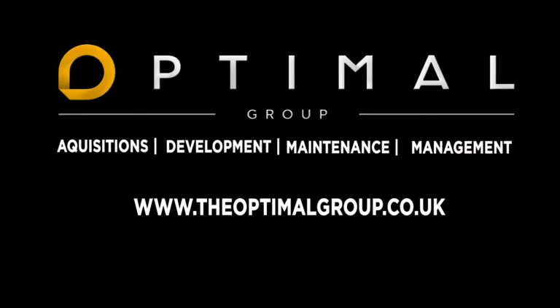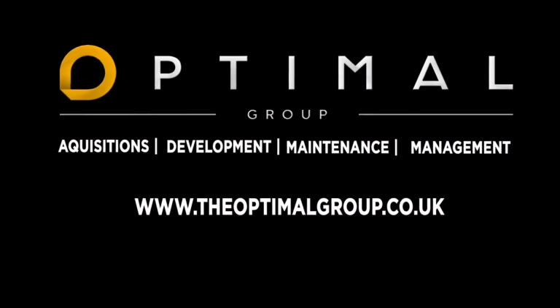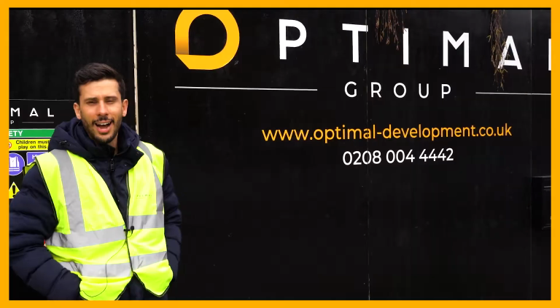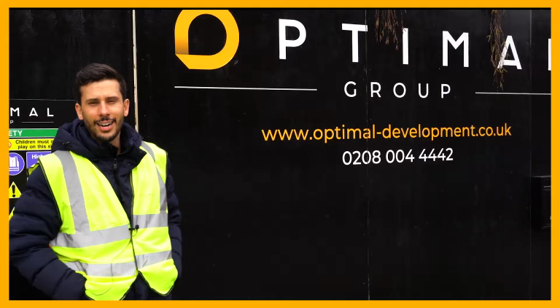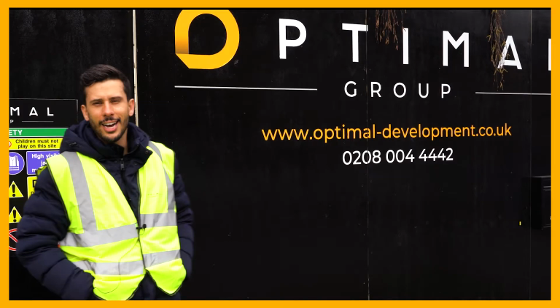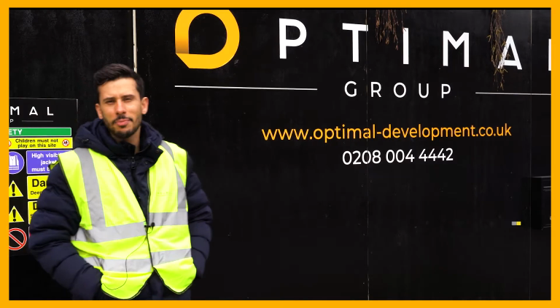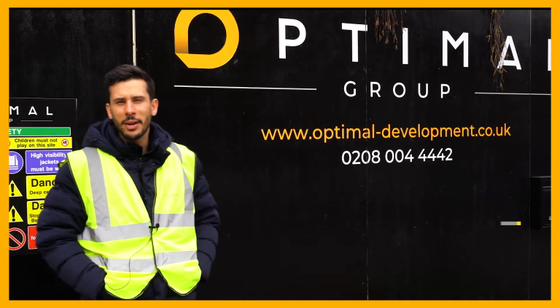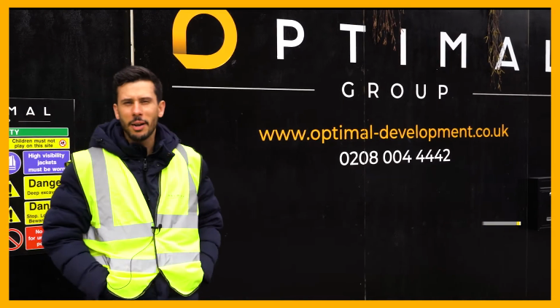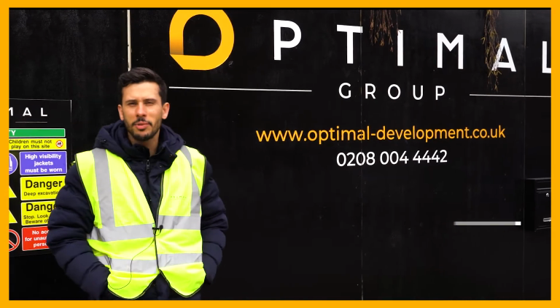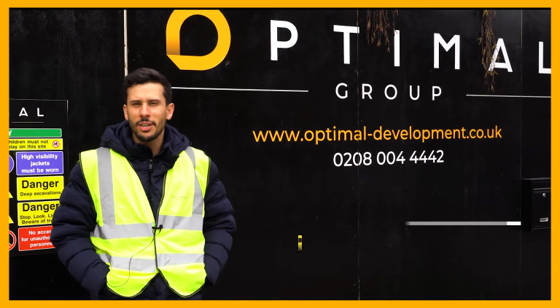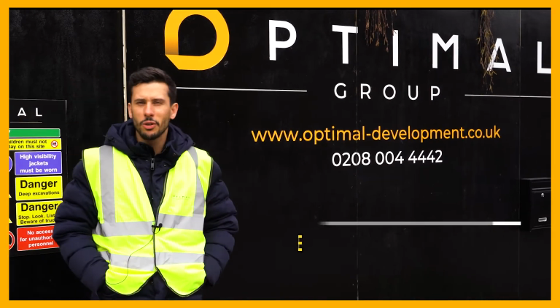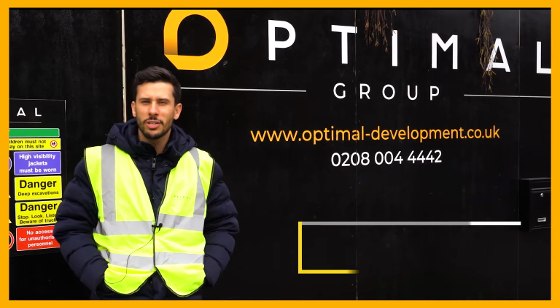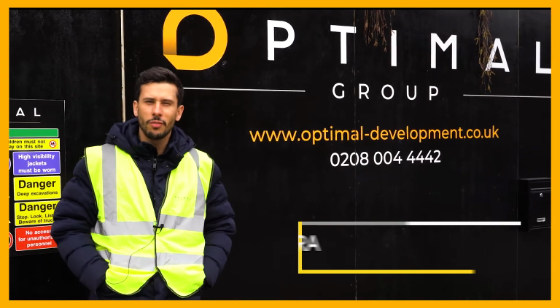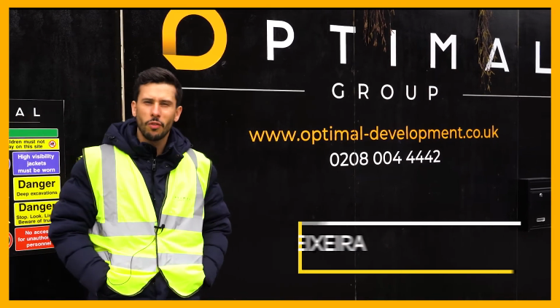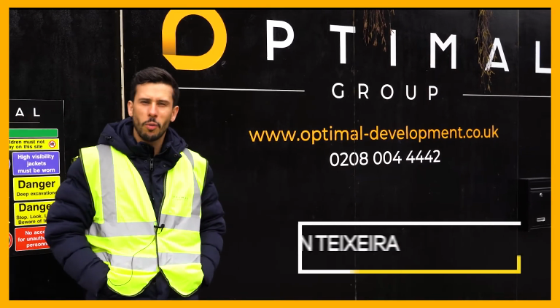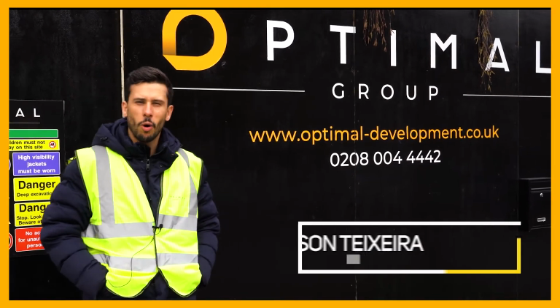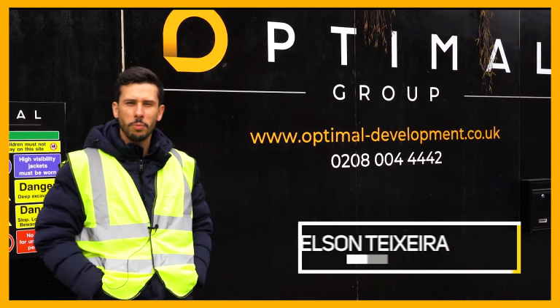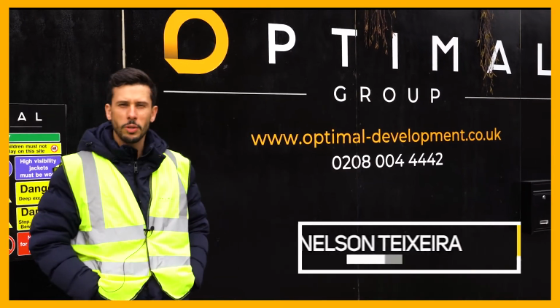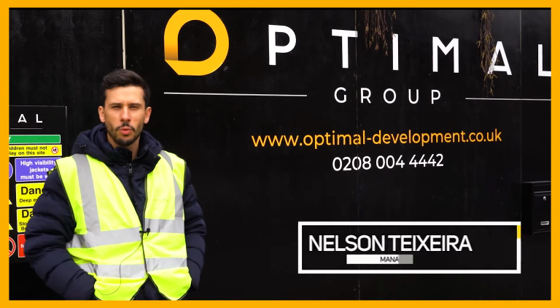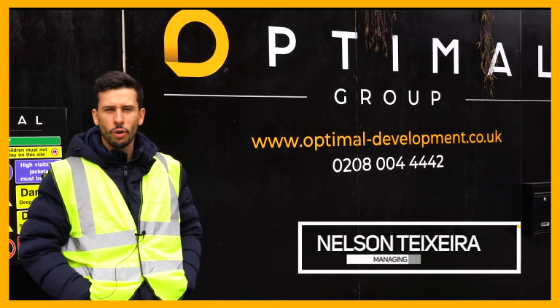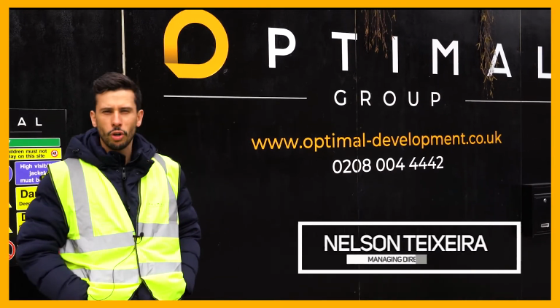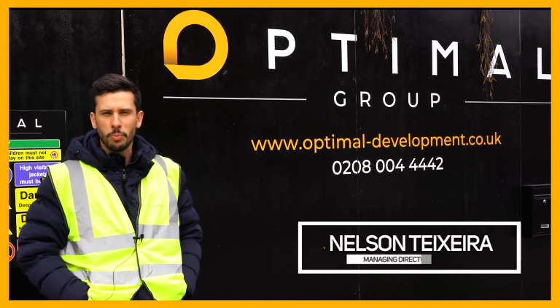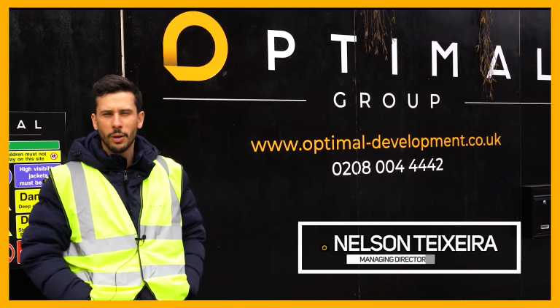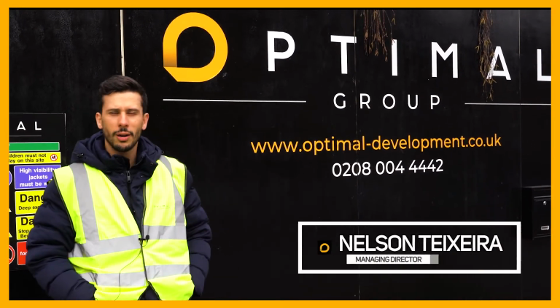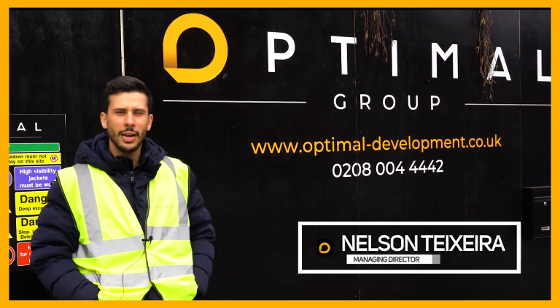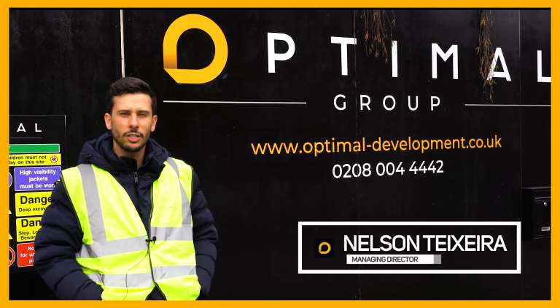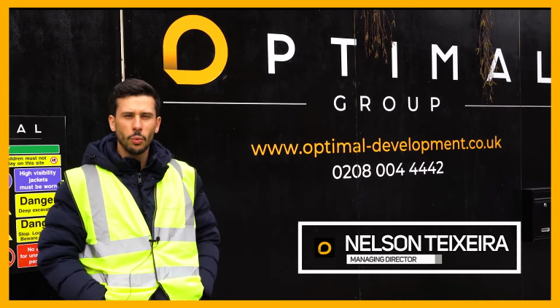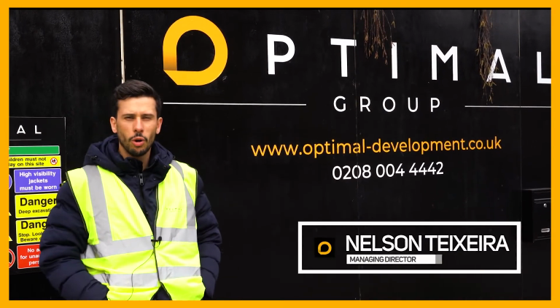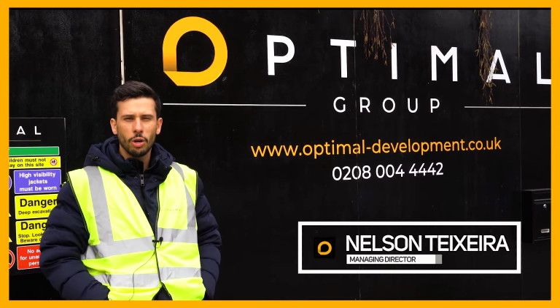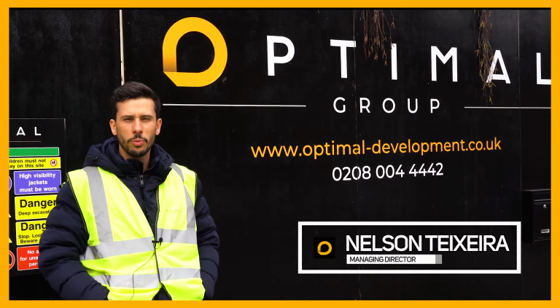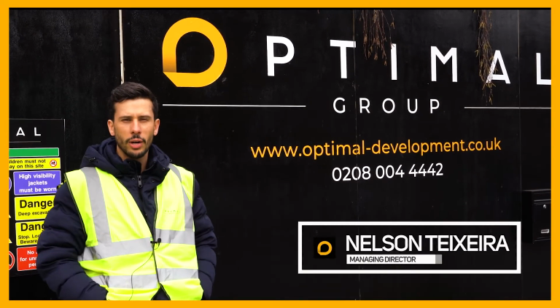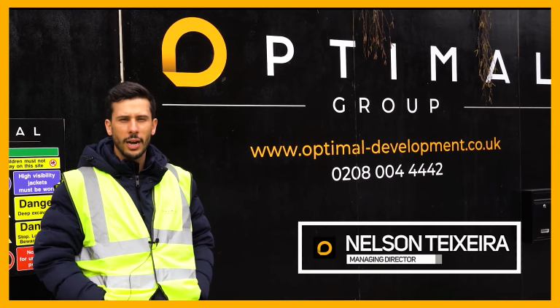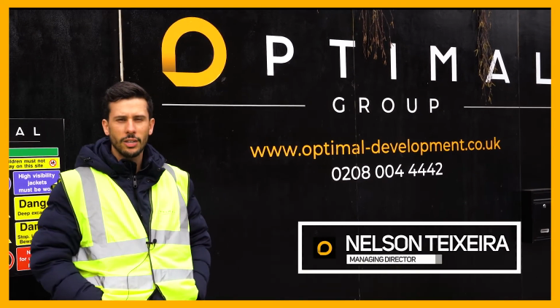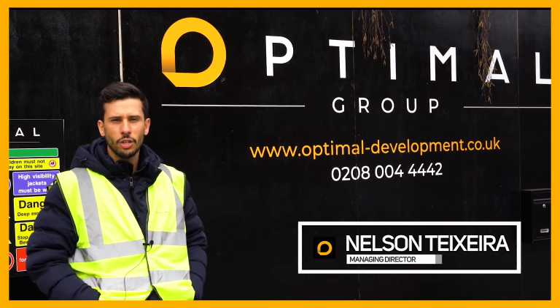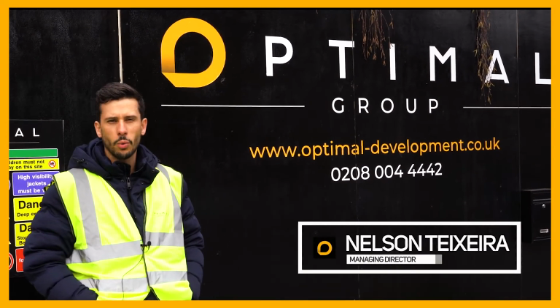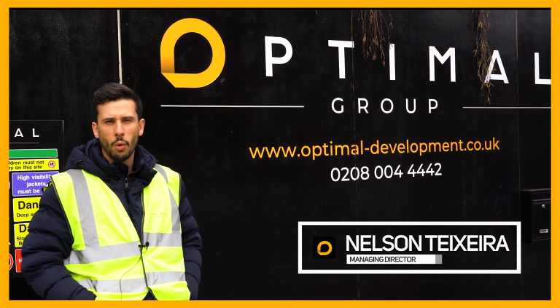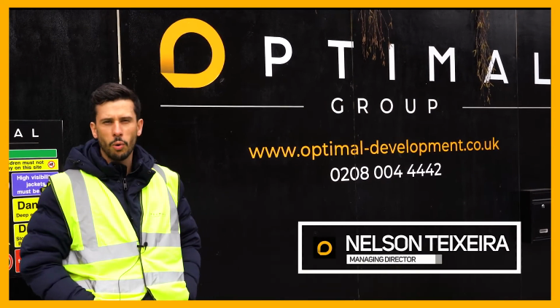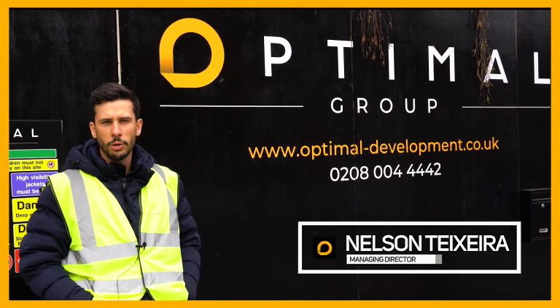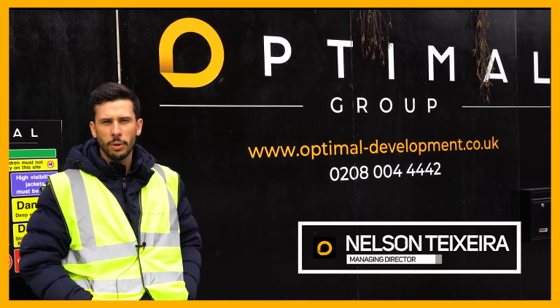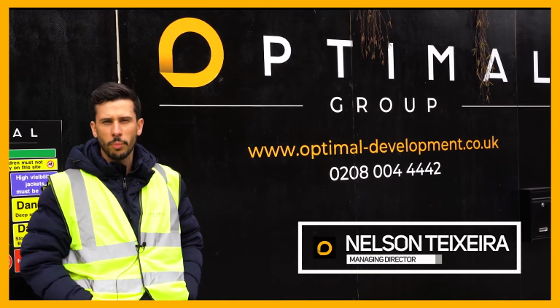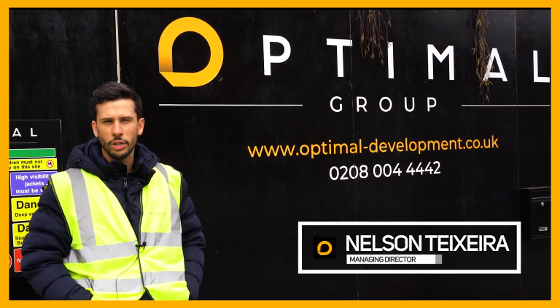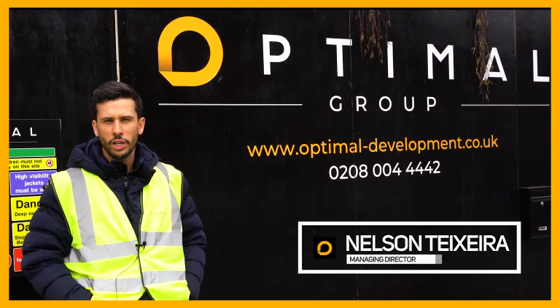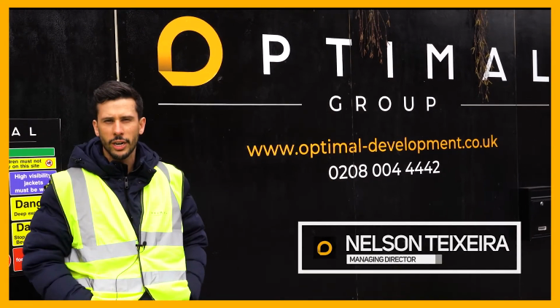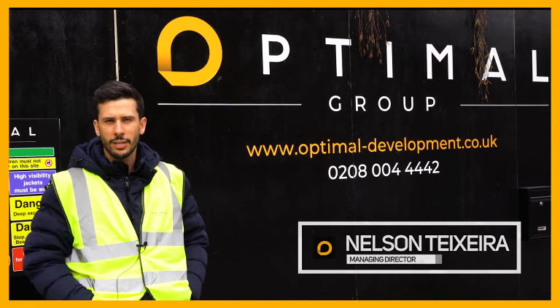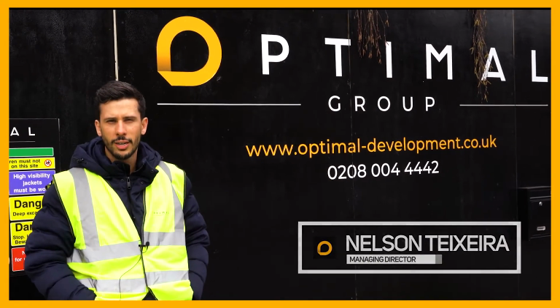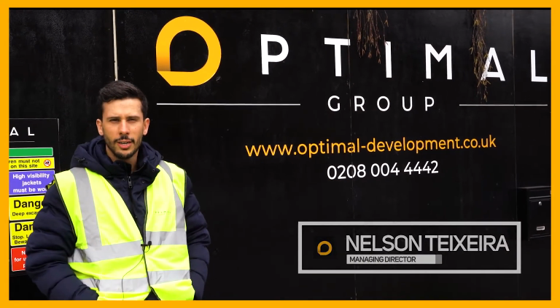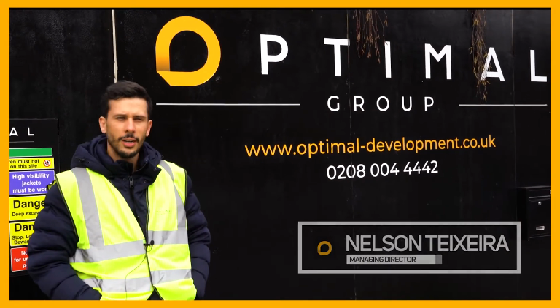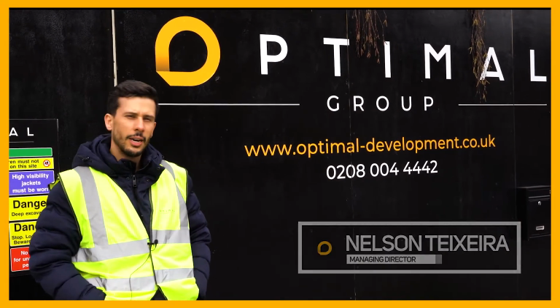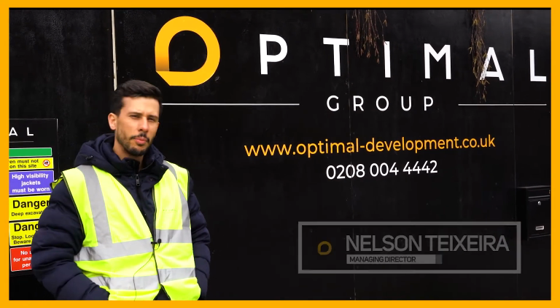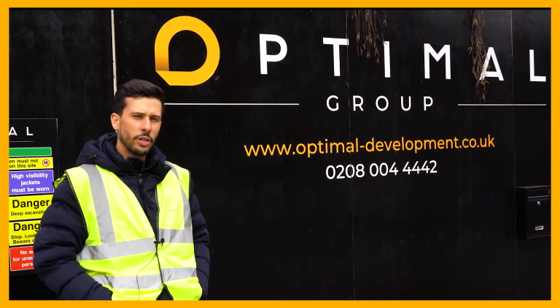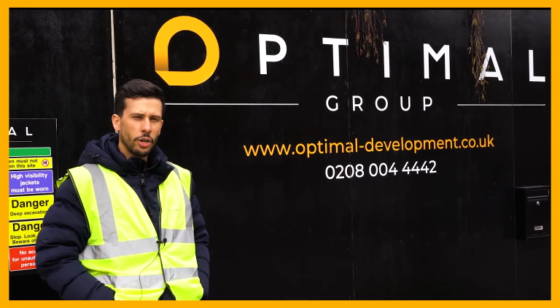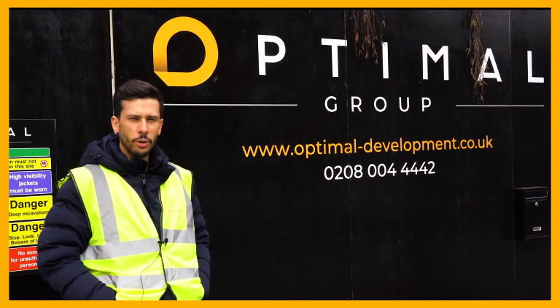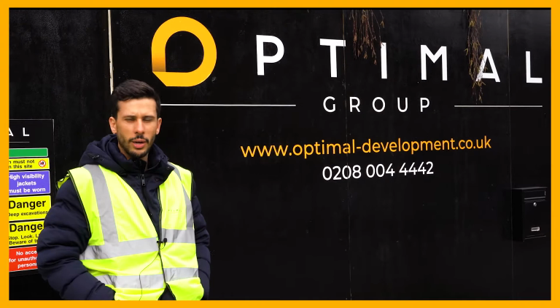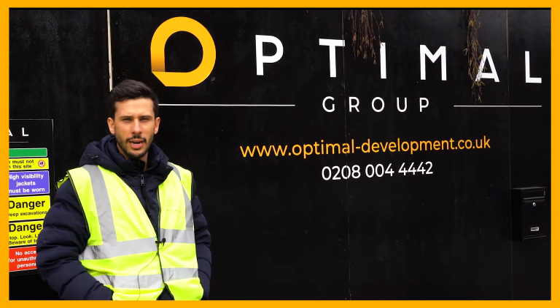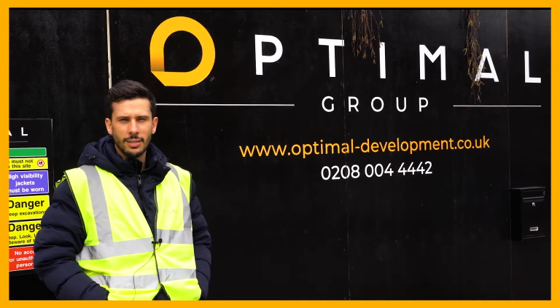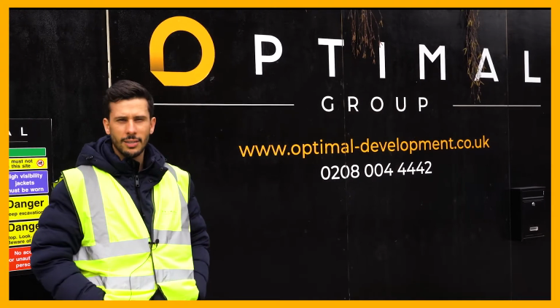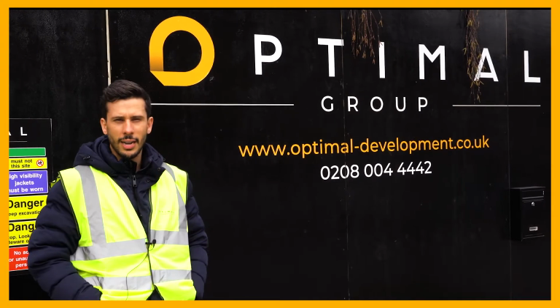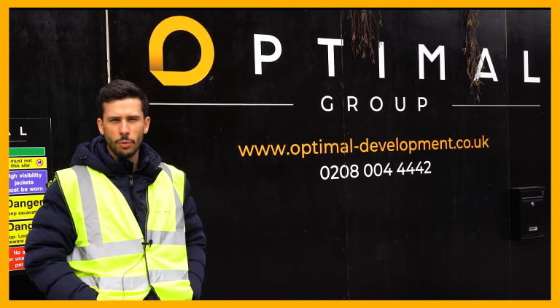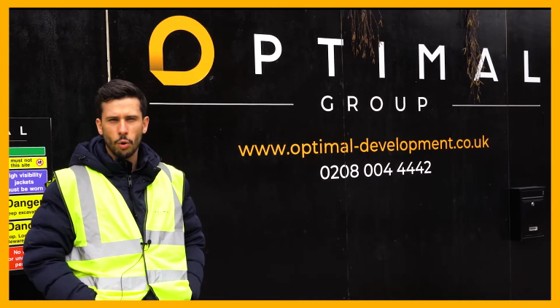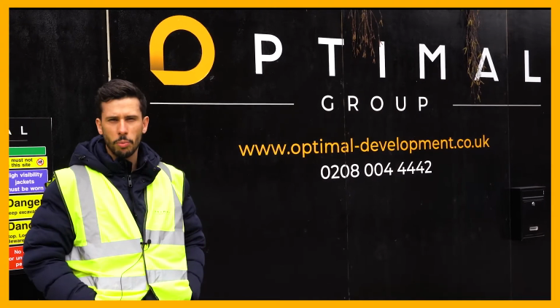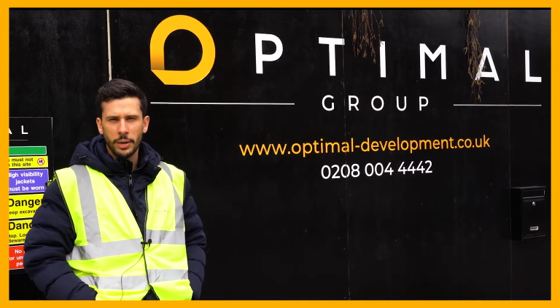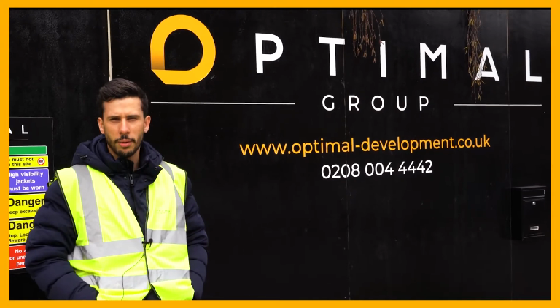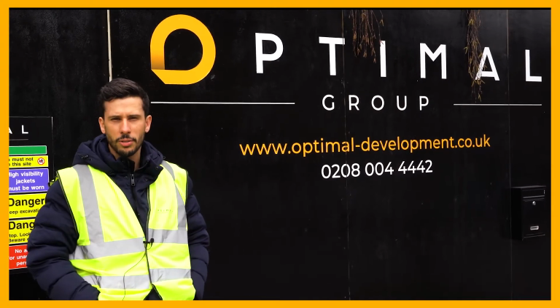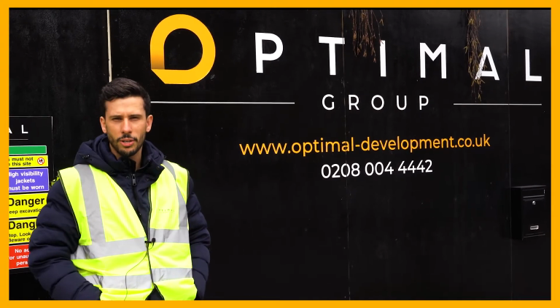Hi guys, my name is Nelson from Optimal Group. I'd like to welcome you to our Wimbledon project. Let me show you inside what we've been up to.